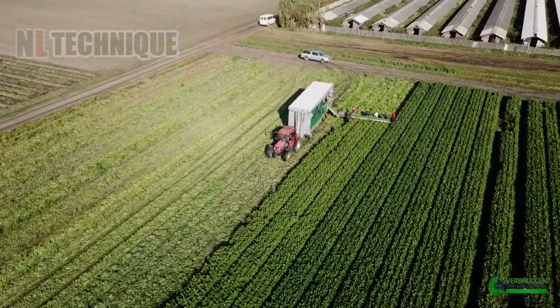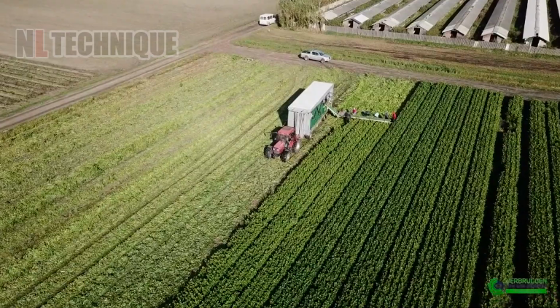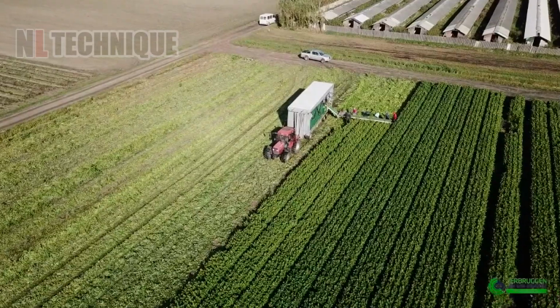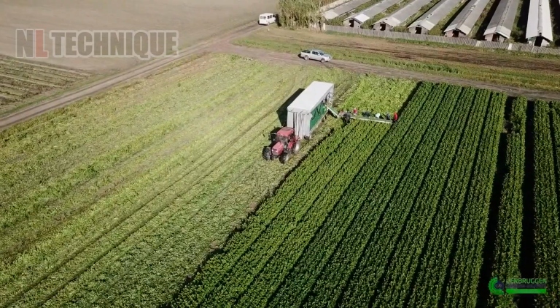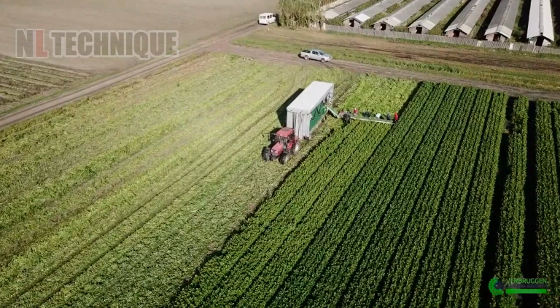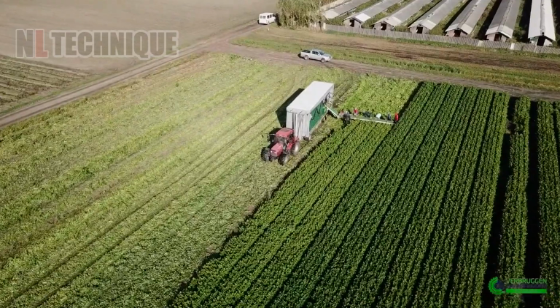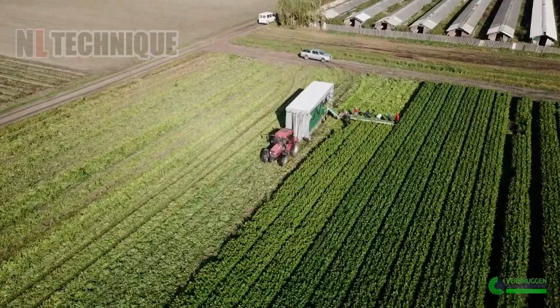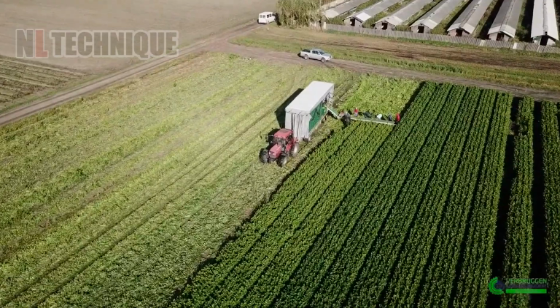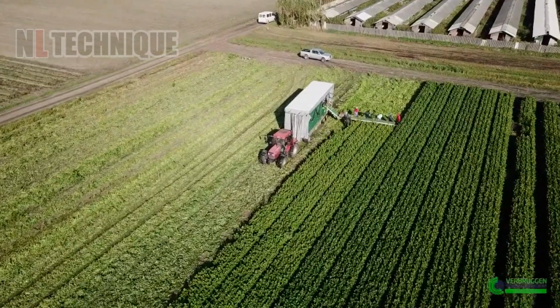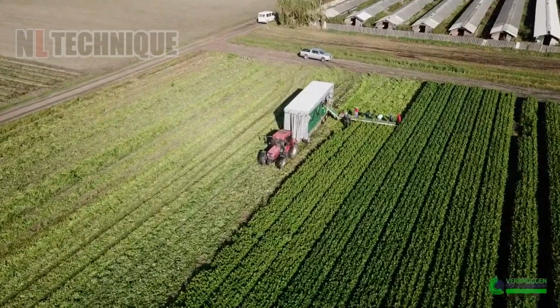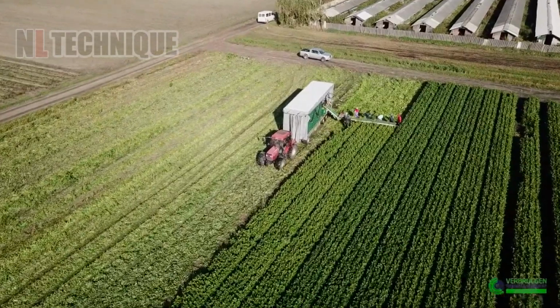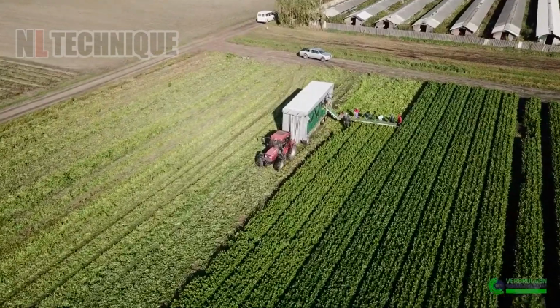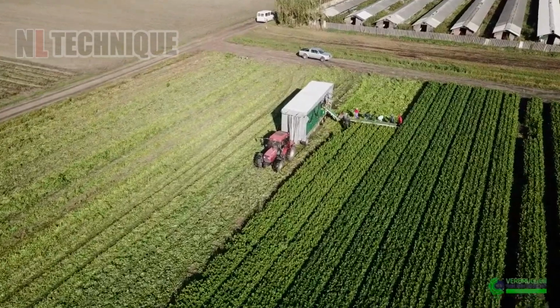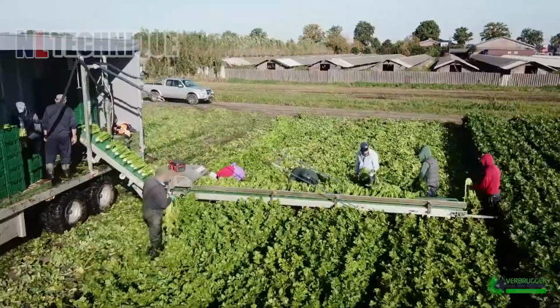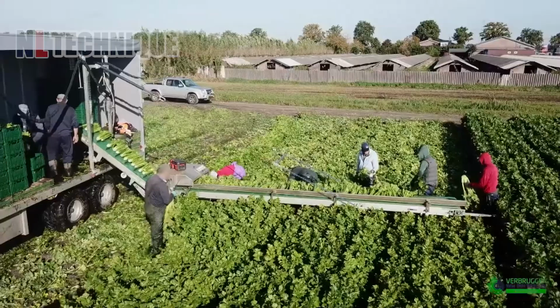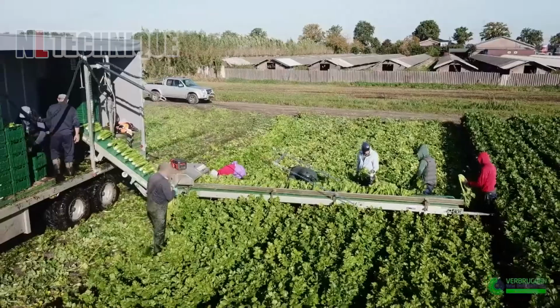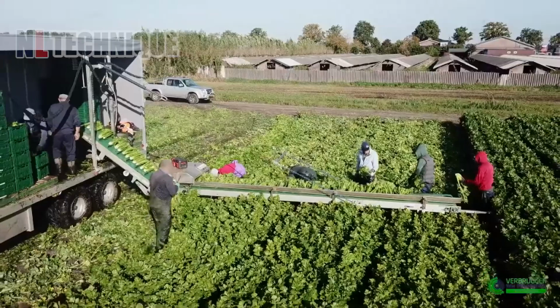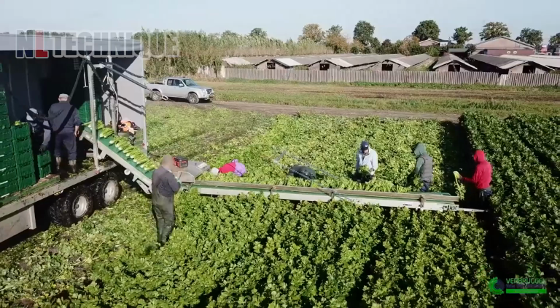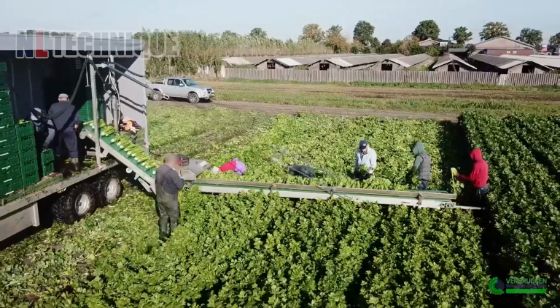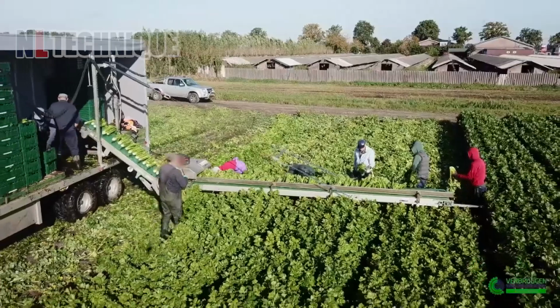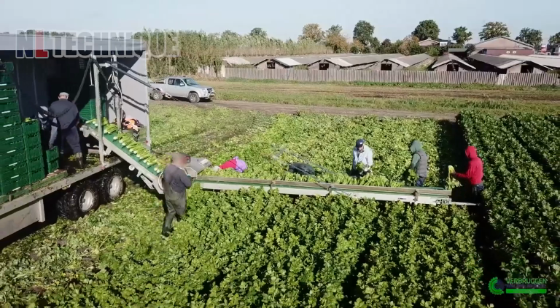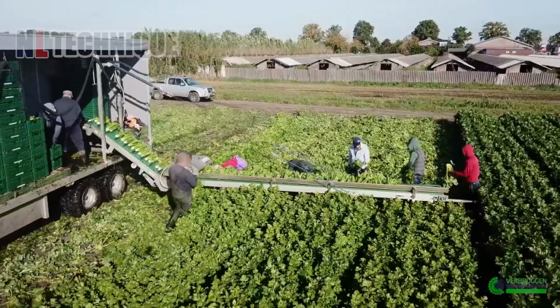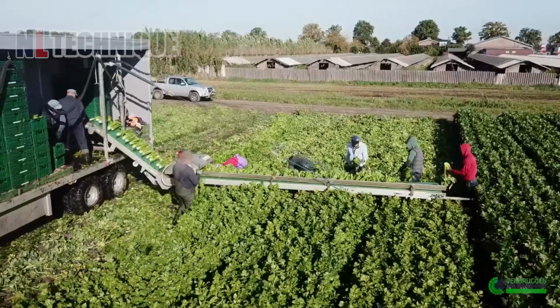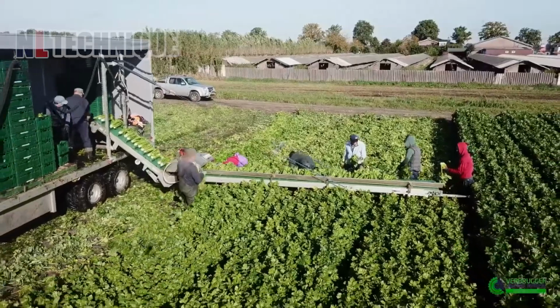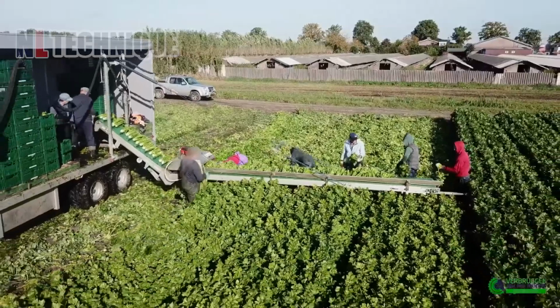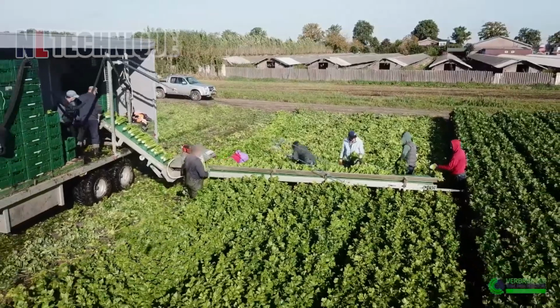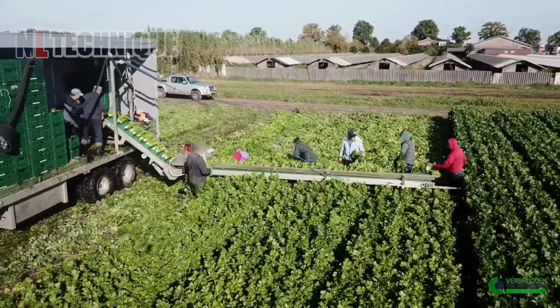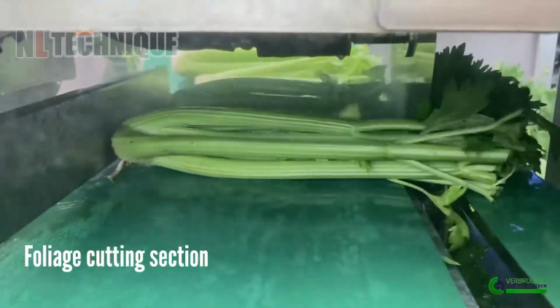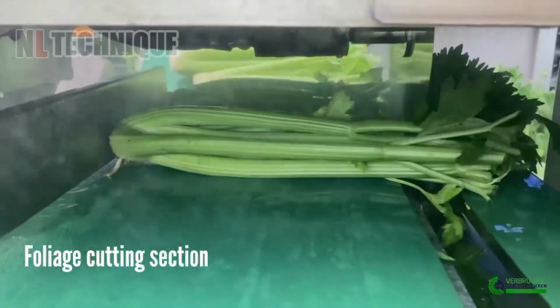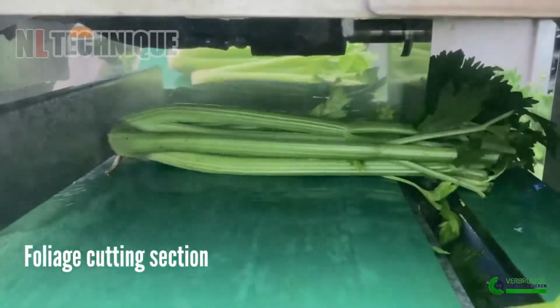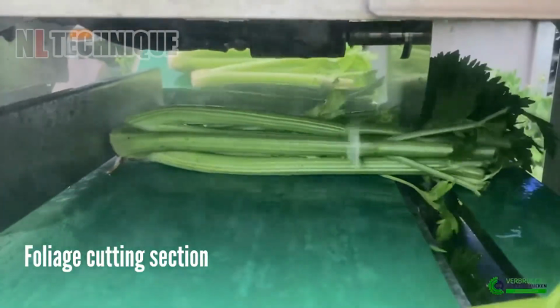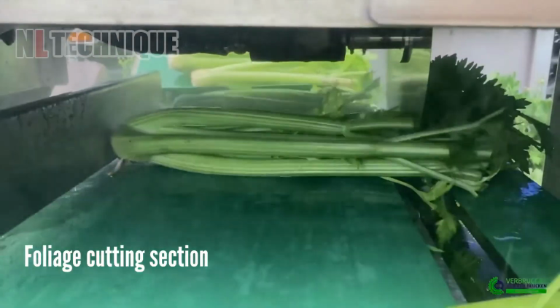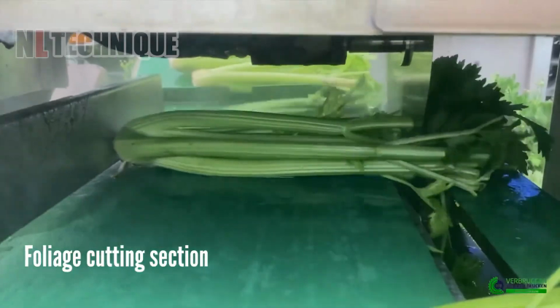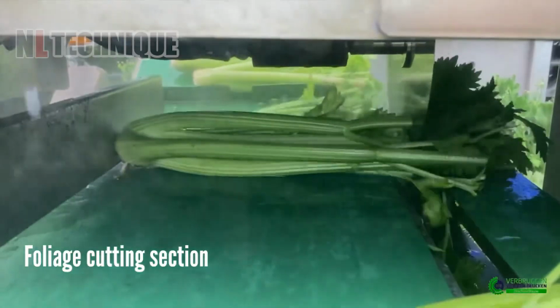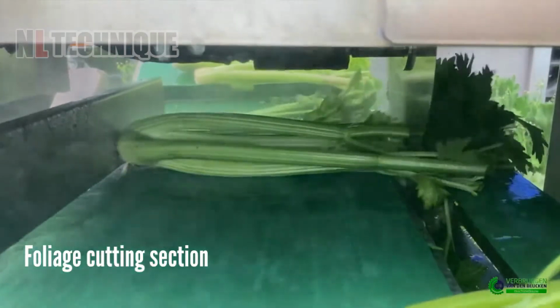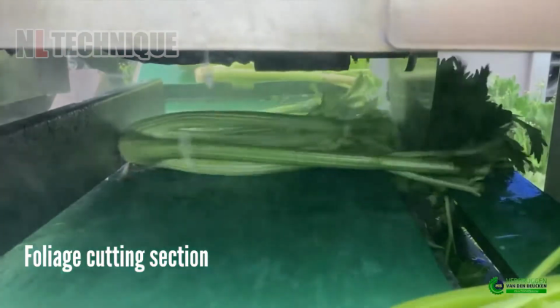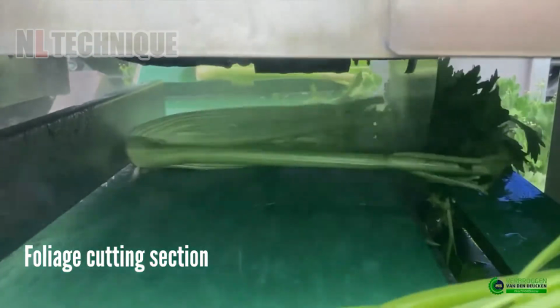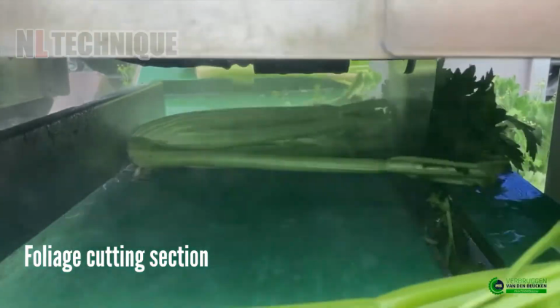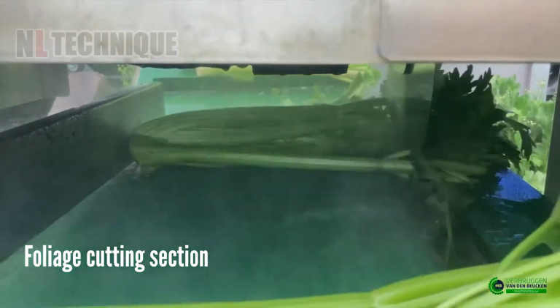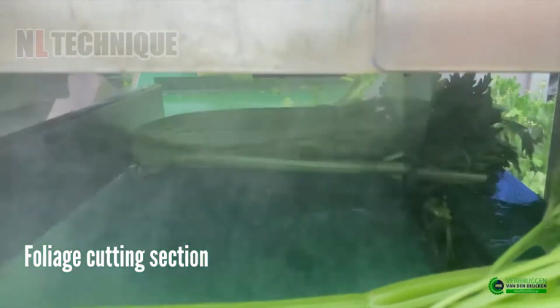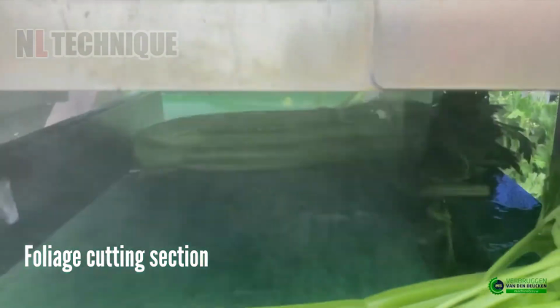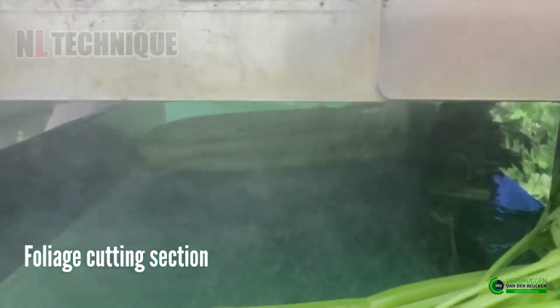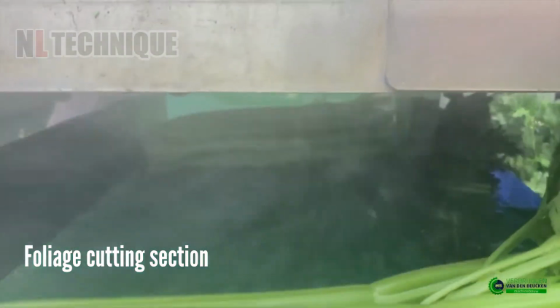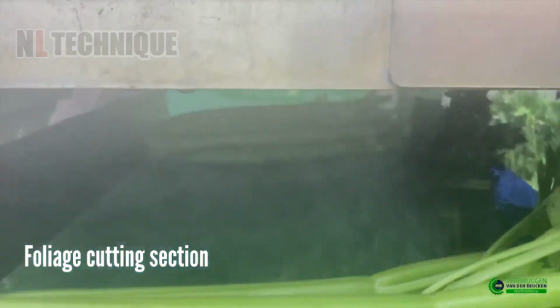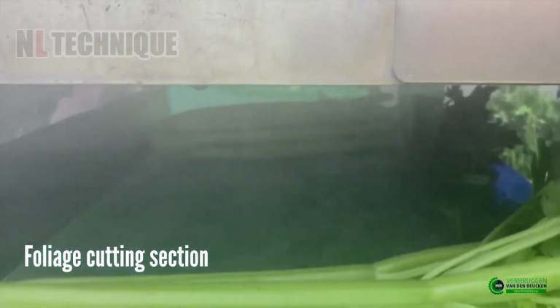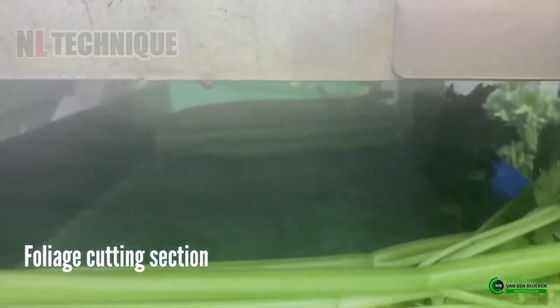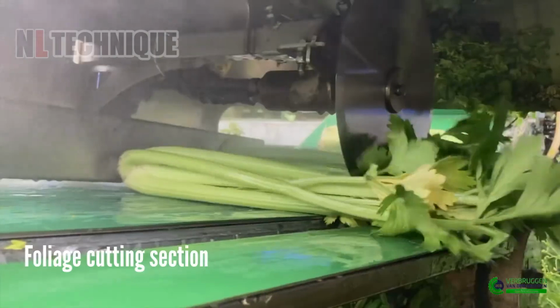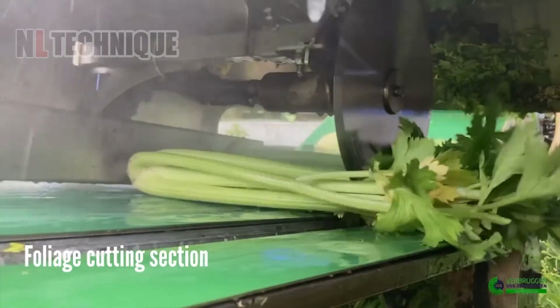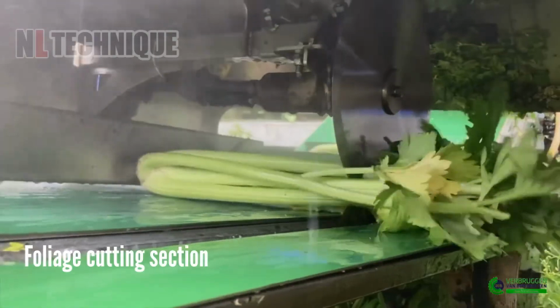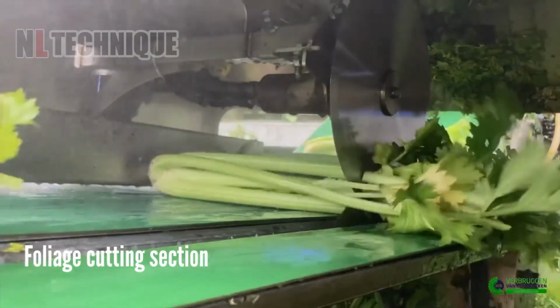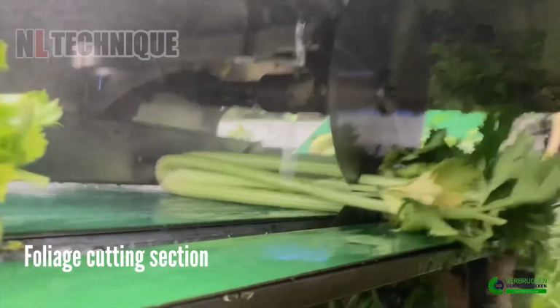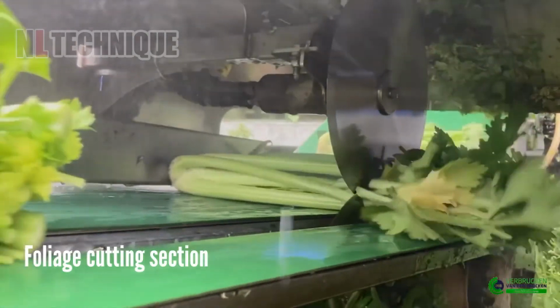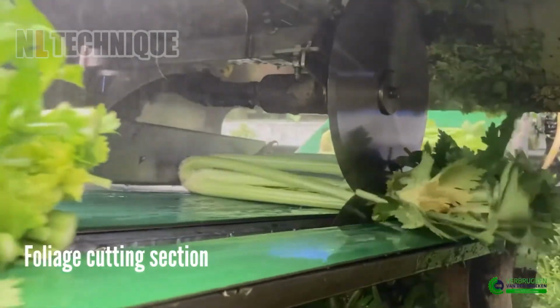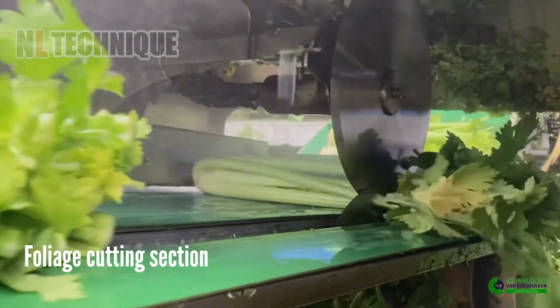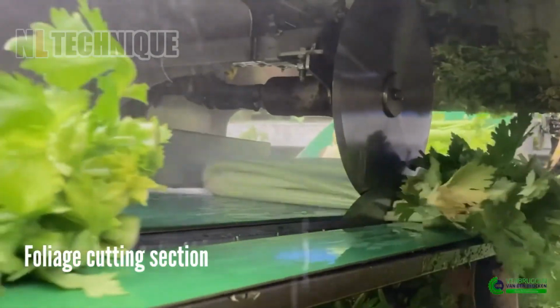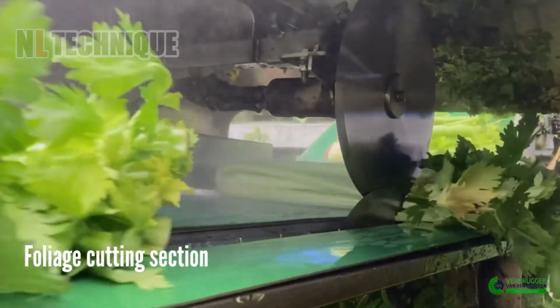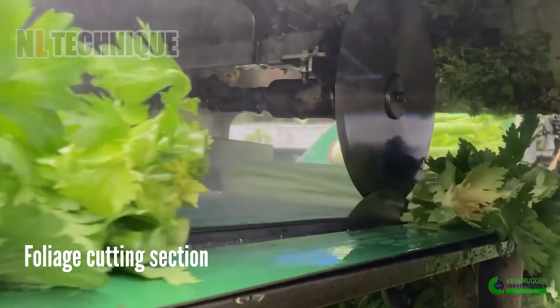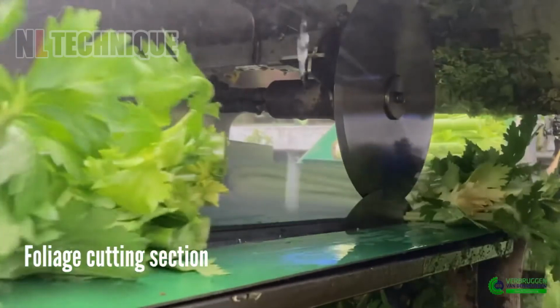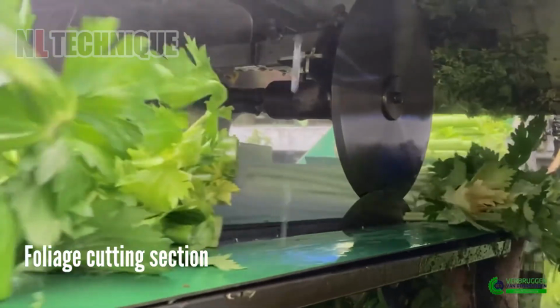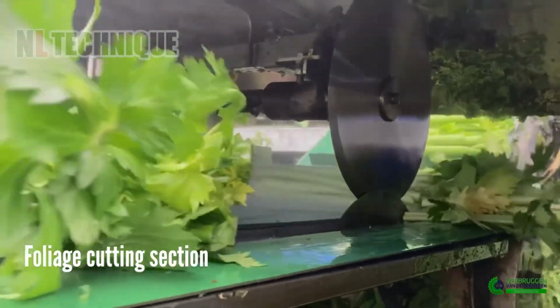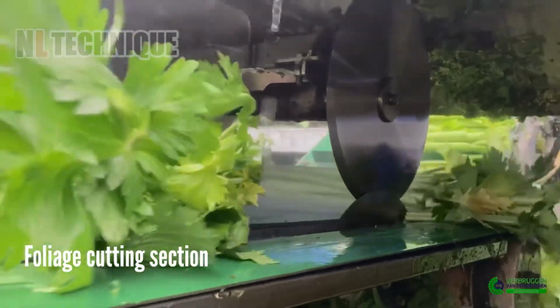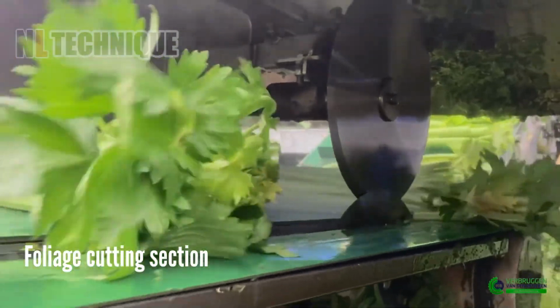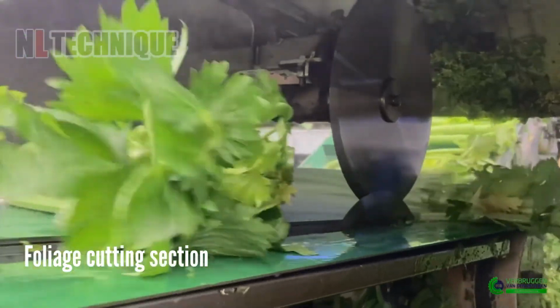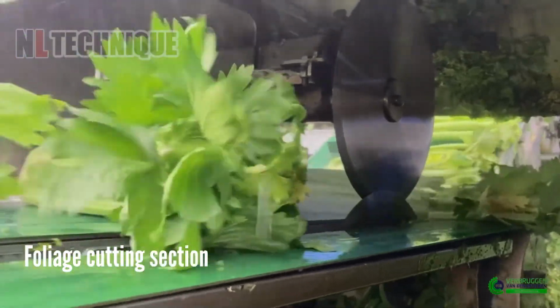An automated shortening knife is attached to this celery harvesting trailer, so all celery is cut to the same length.